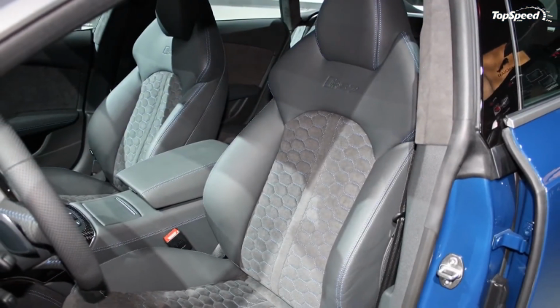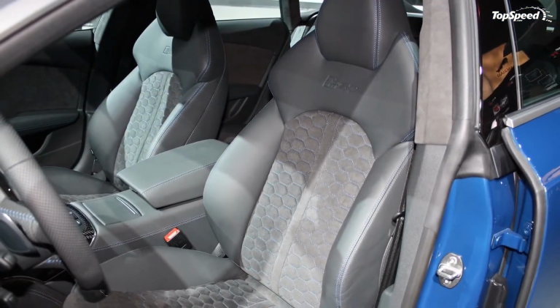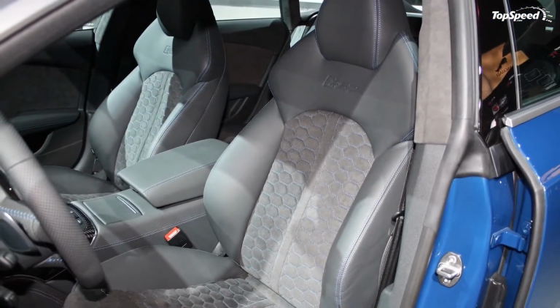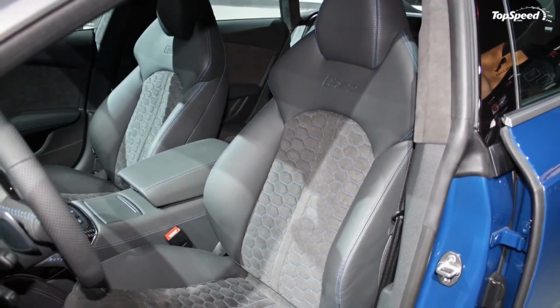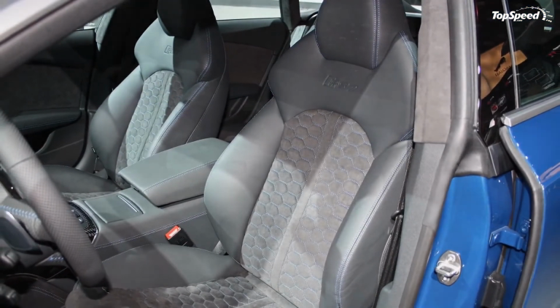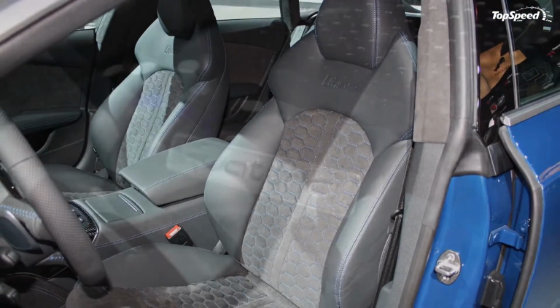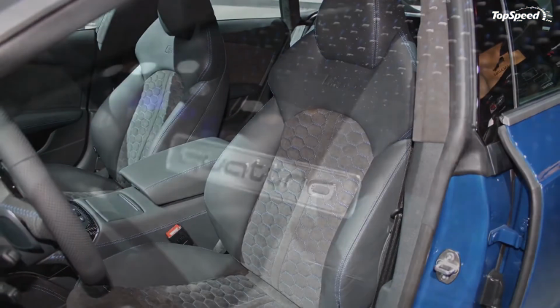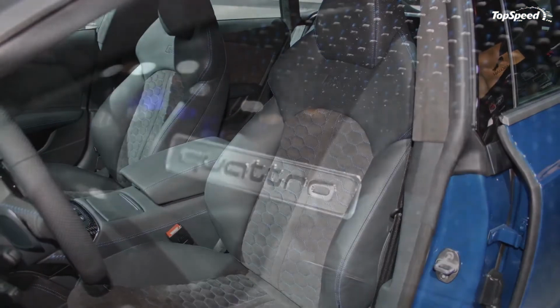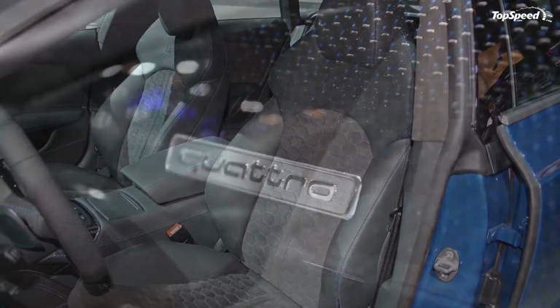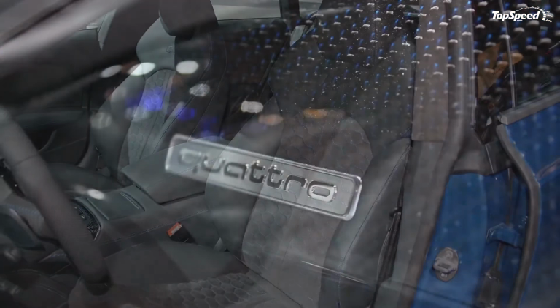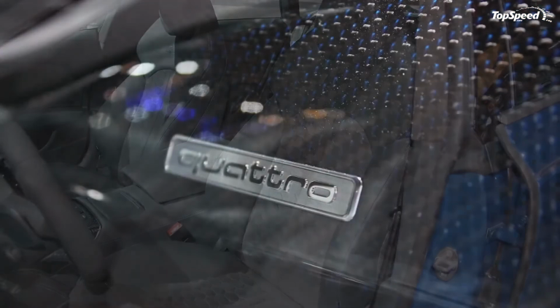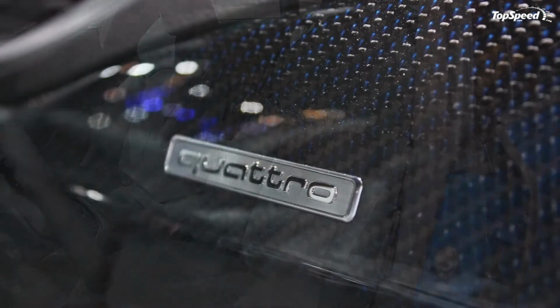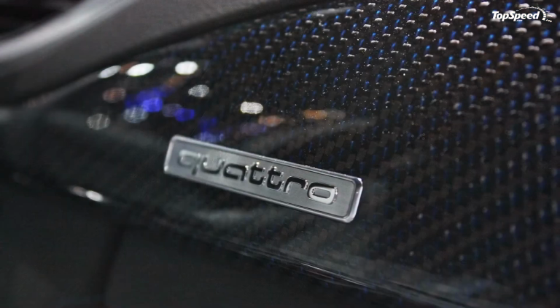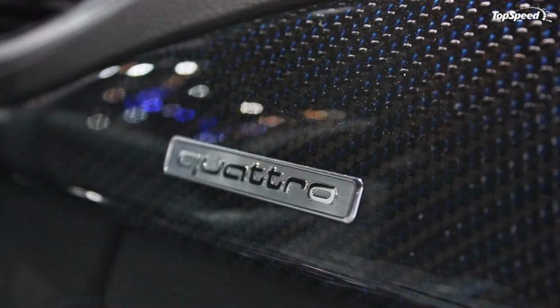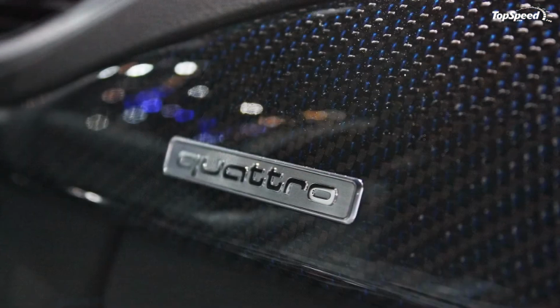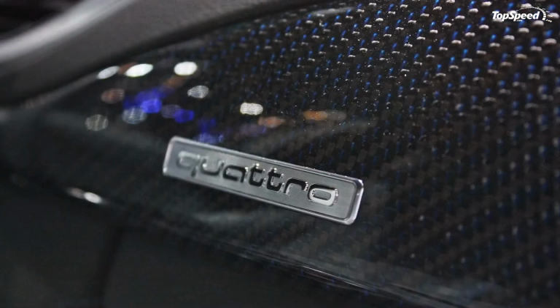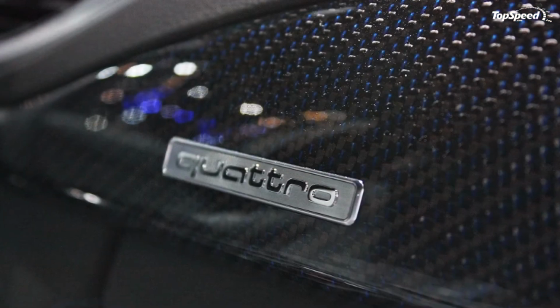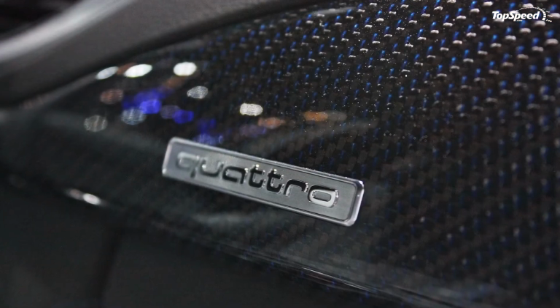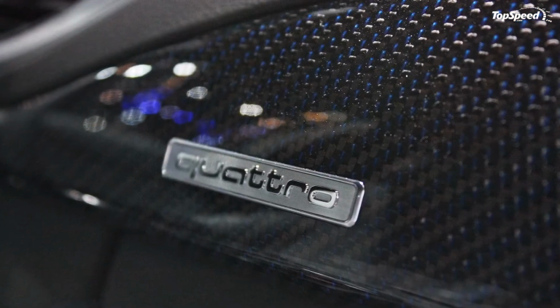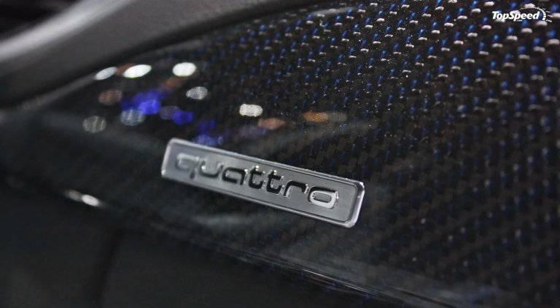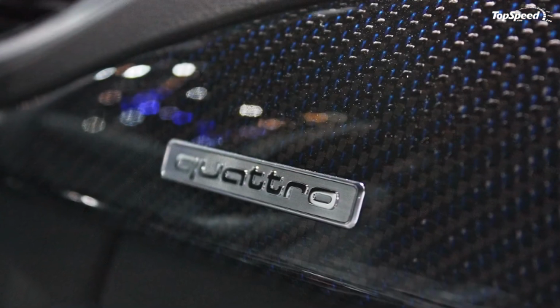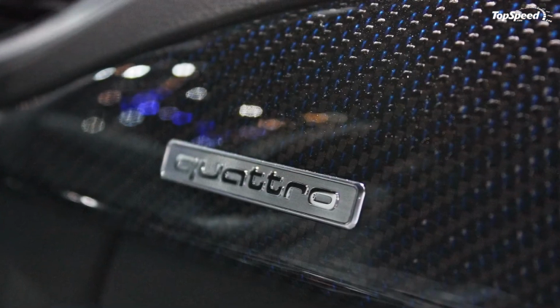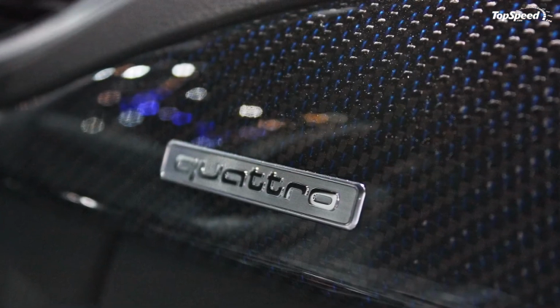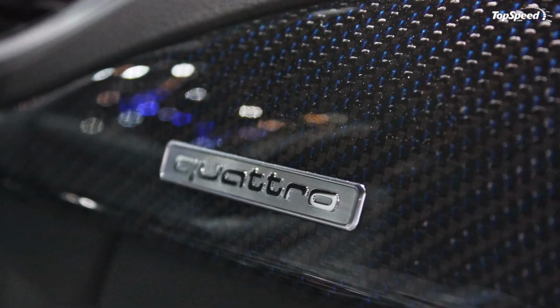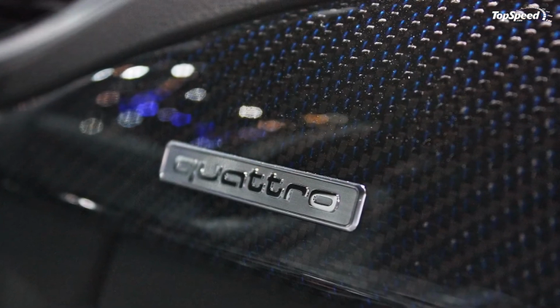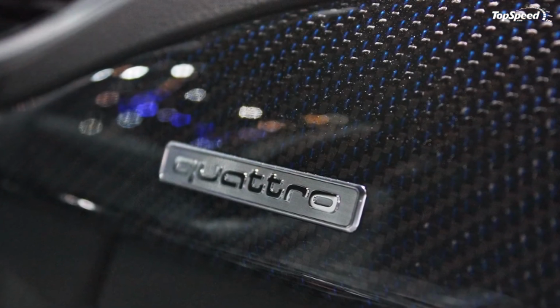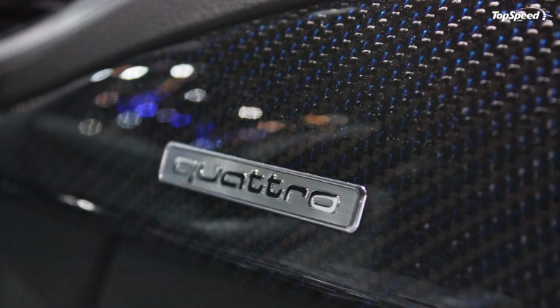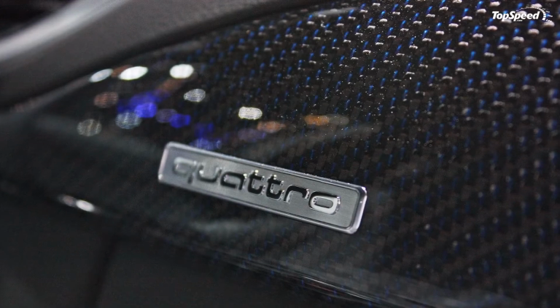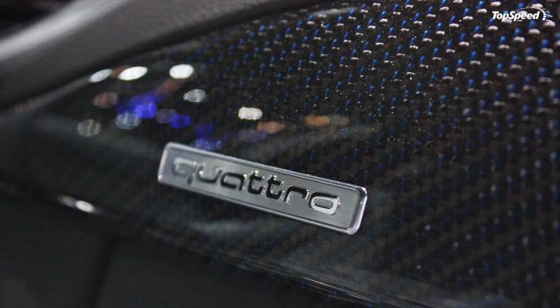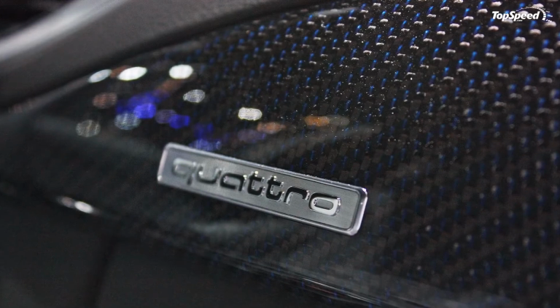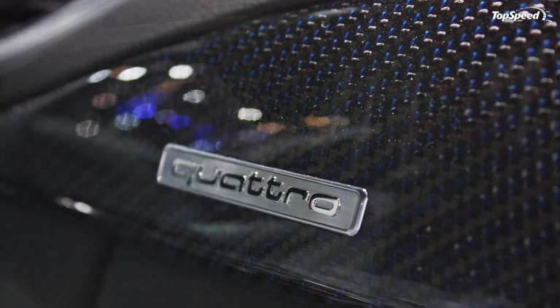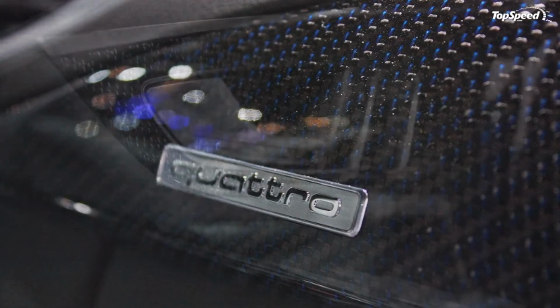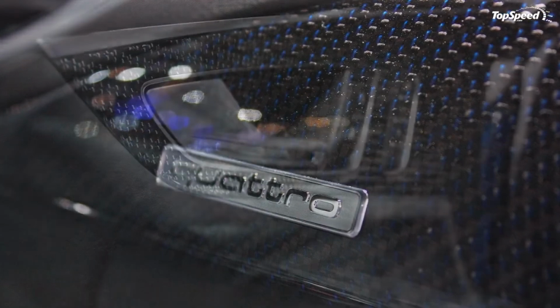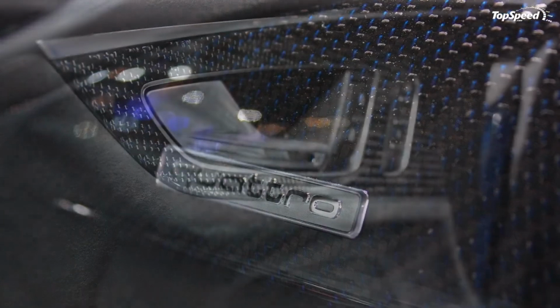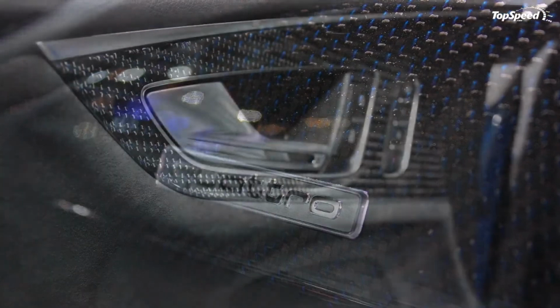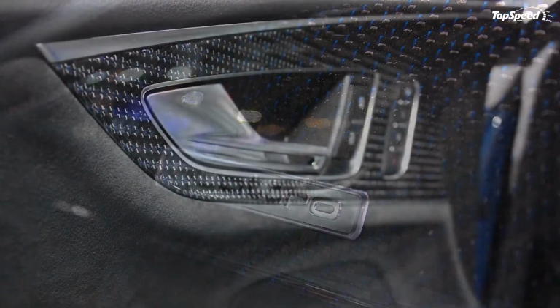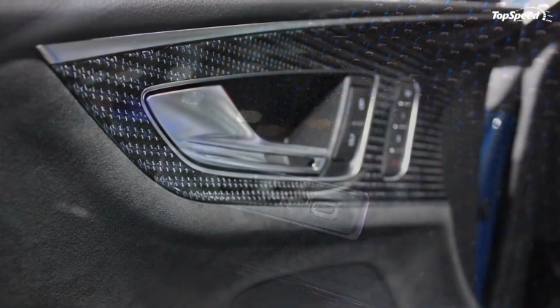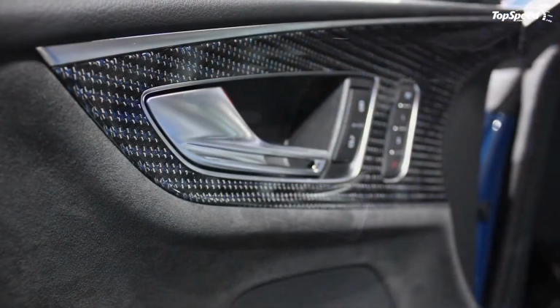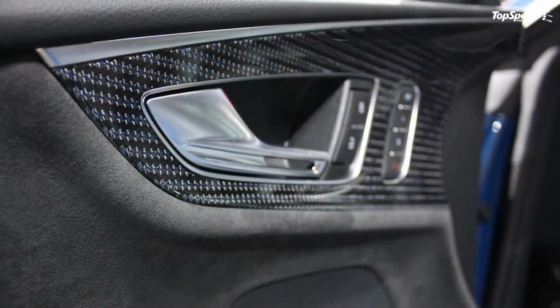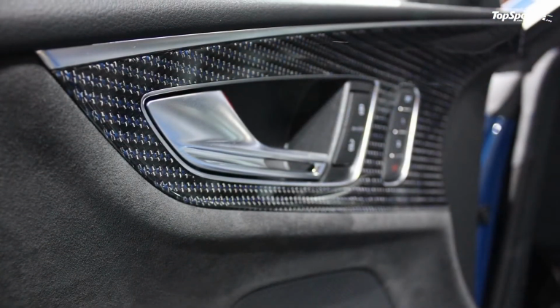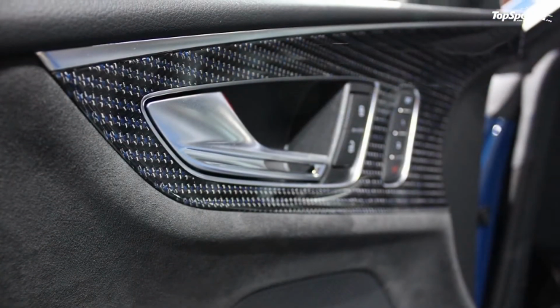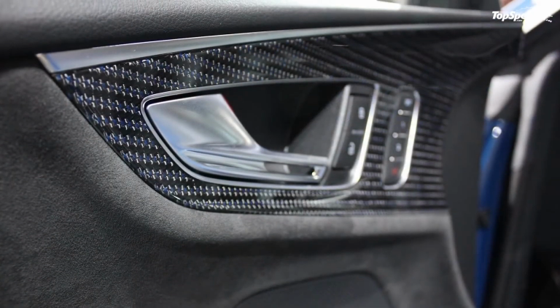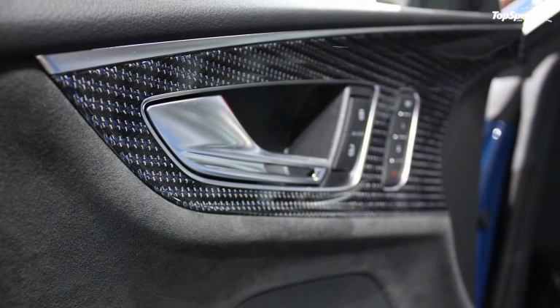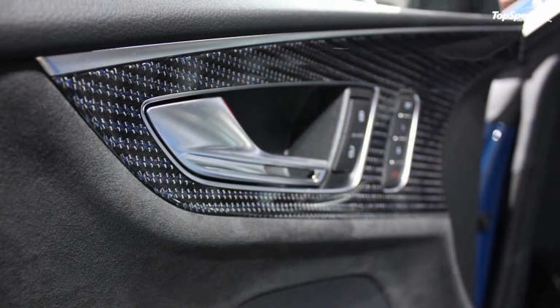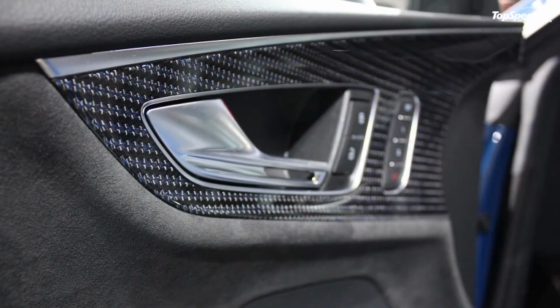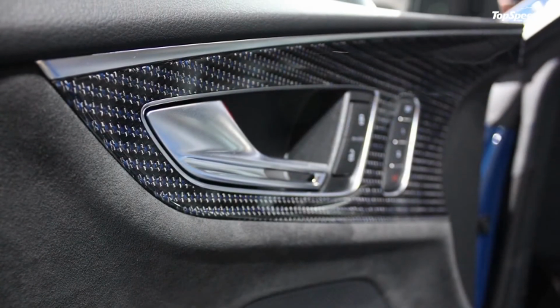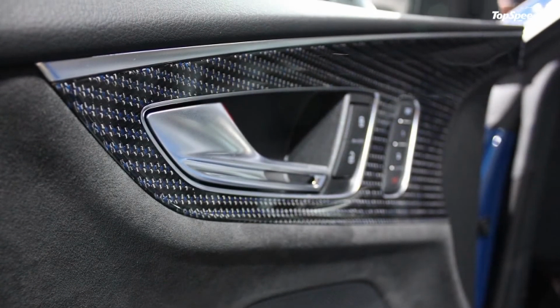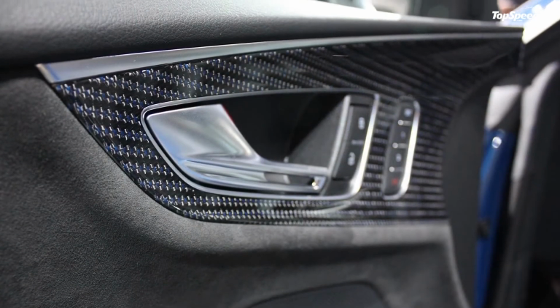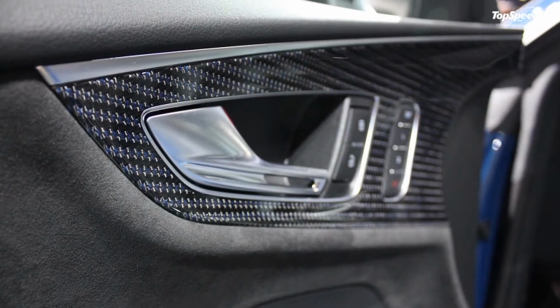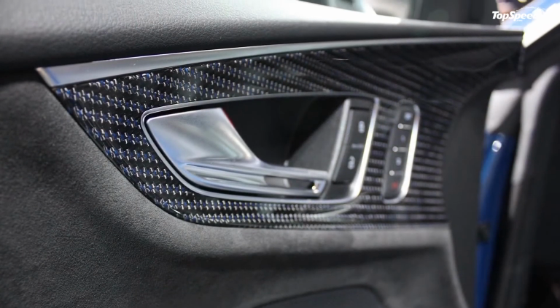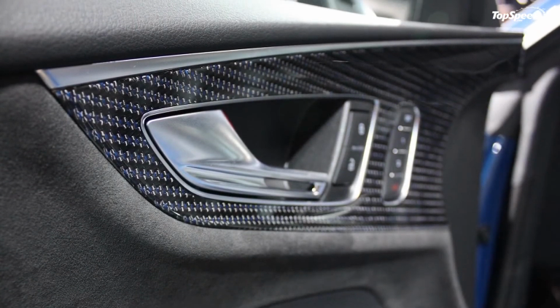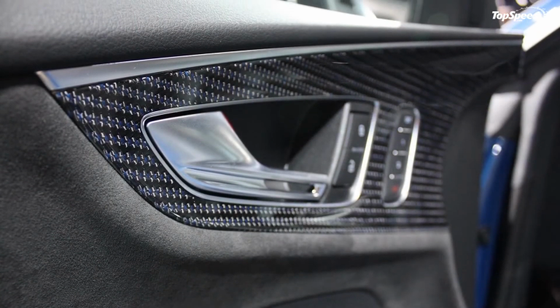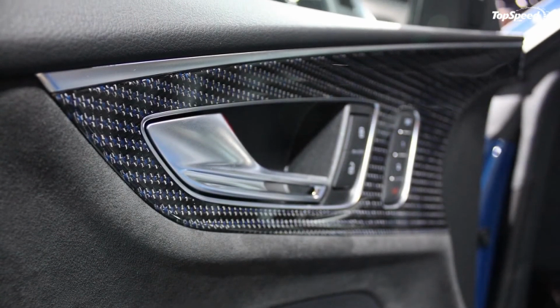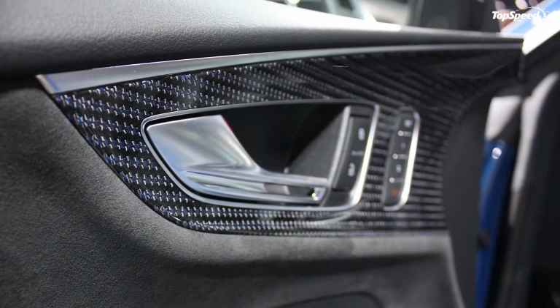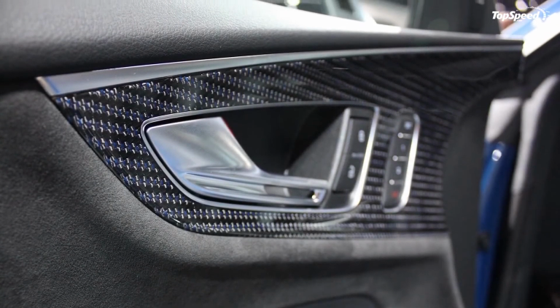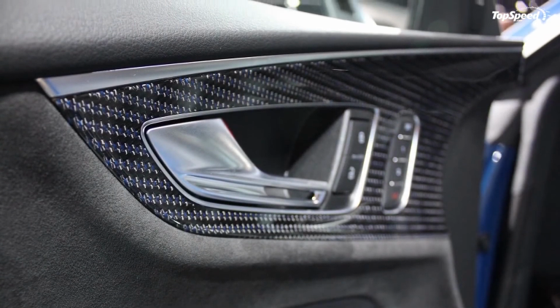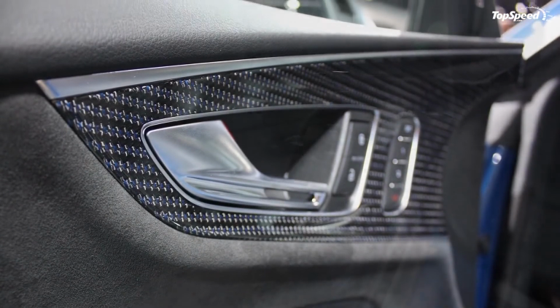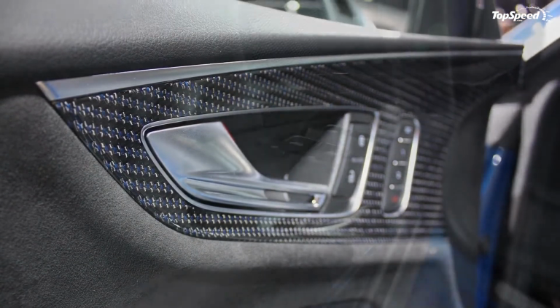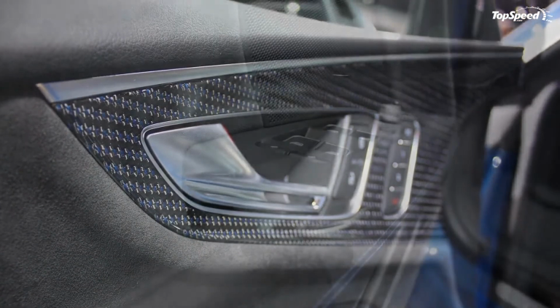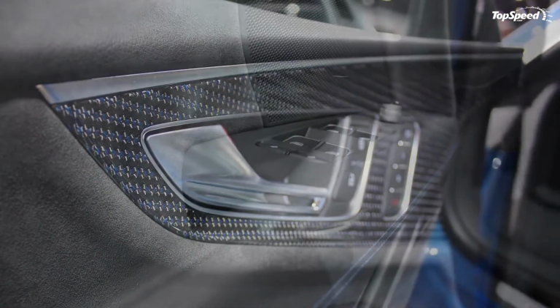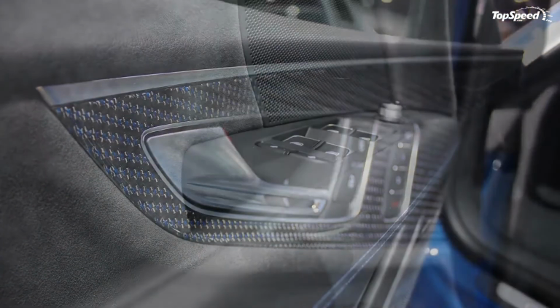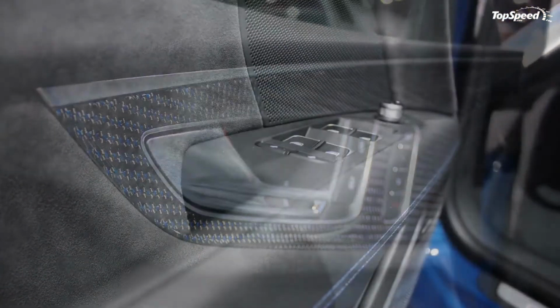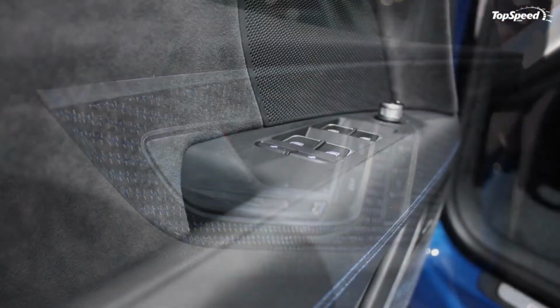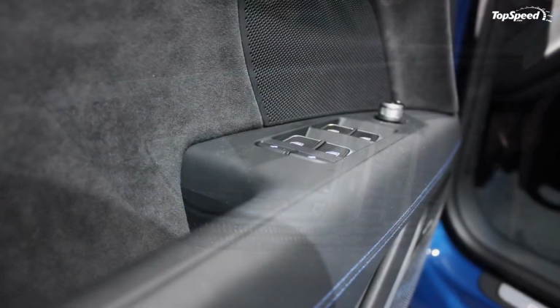Love it: even more performance, understated exterior, go-faster options. Leave it: very expensive, BMW and Mercedes offer even more performance, not yet confirmed for the US.